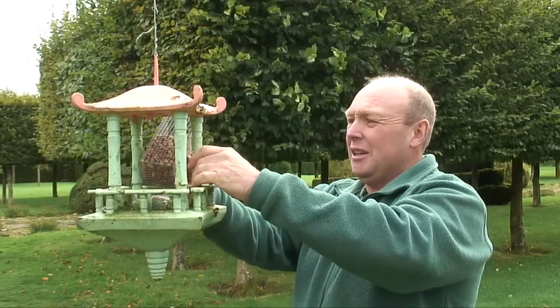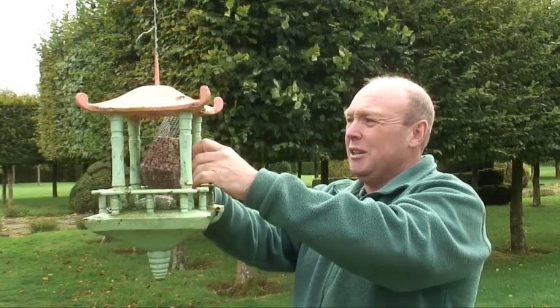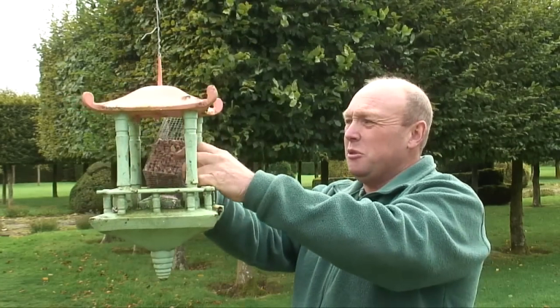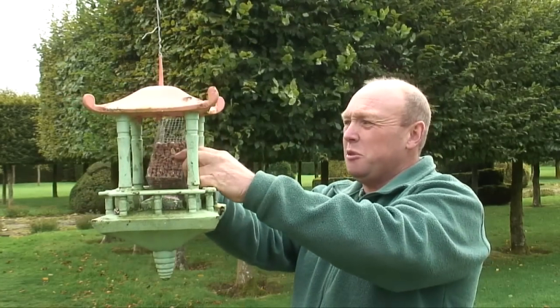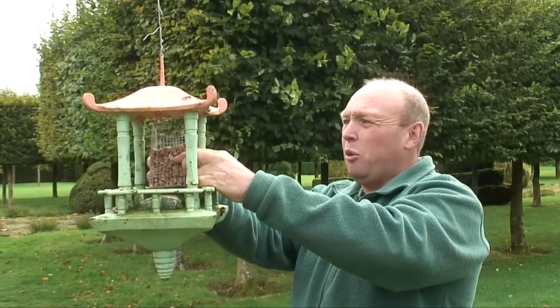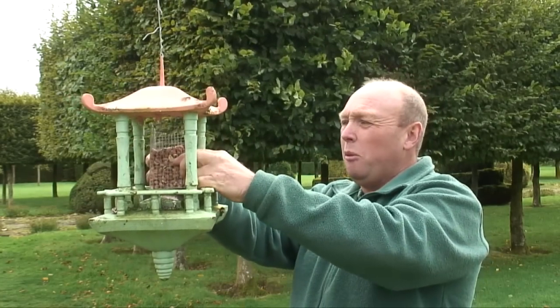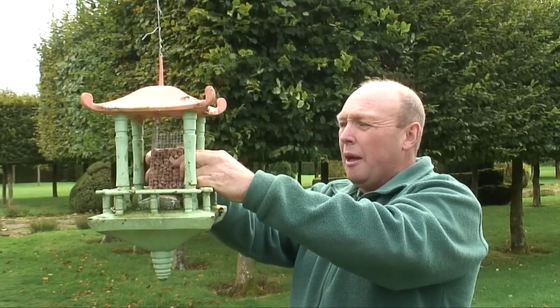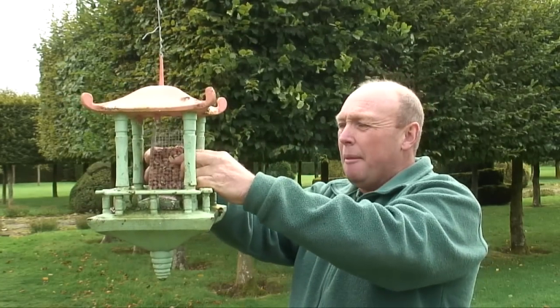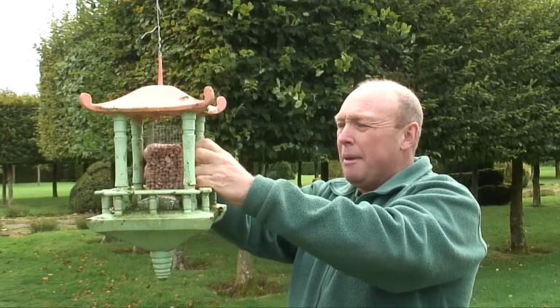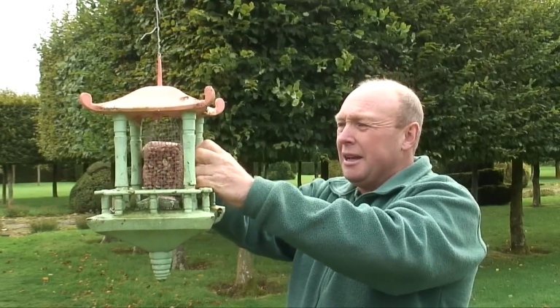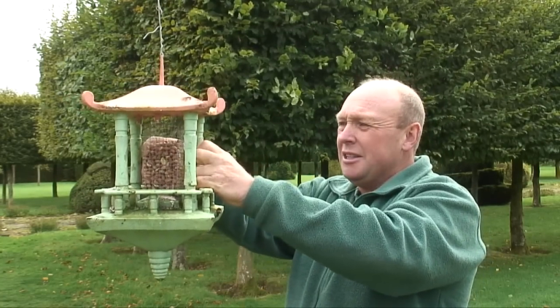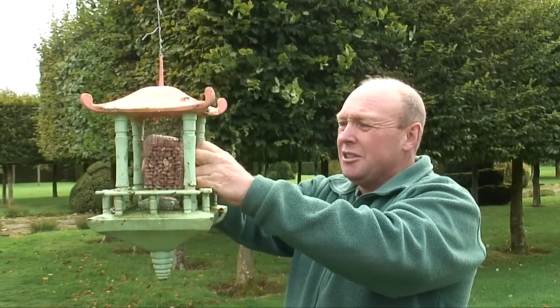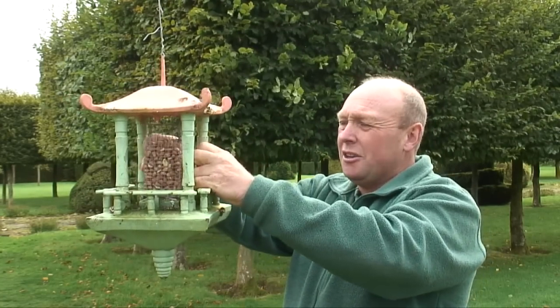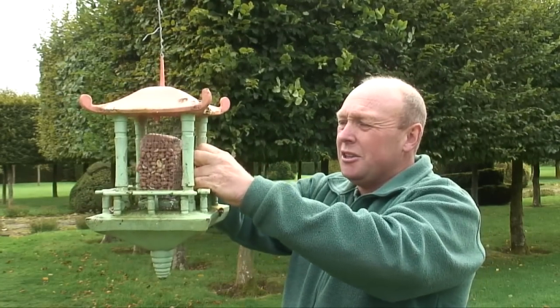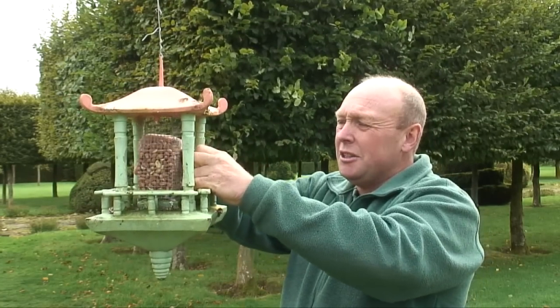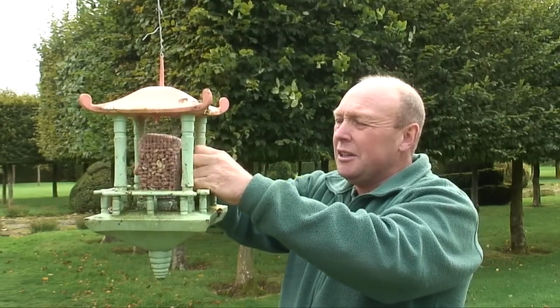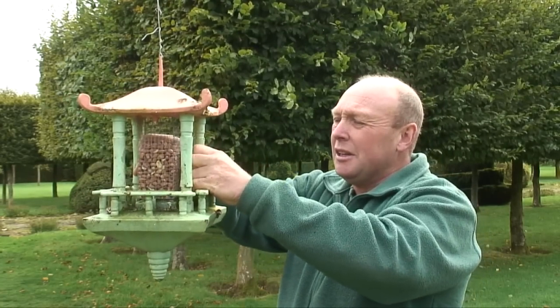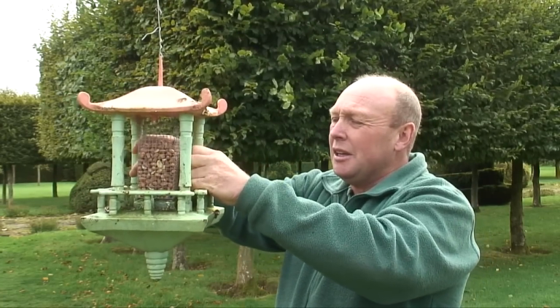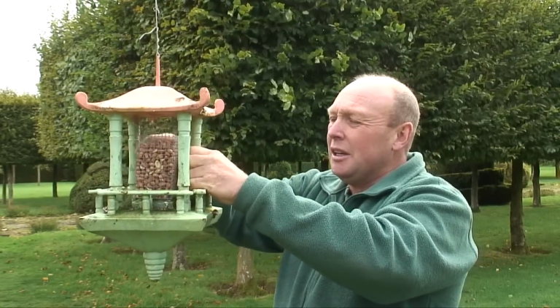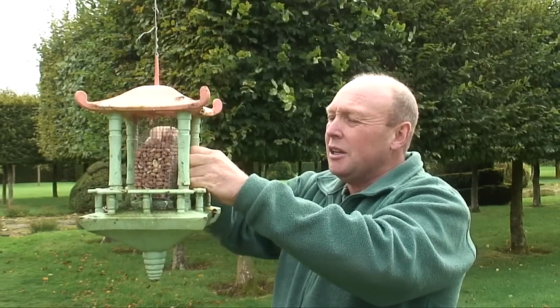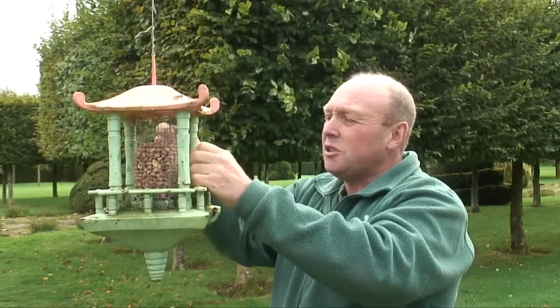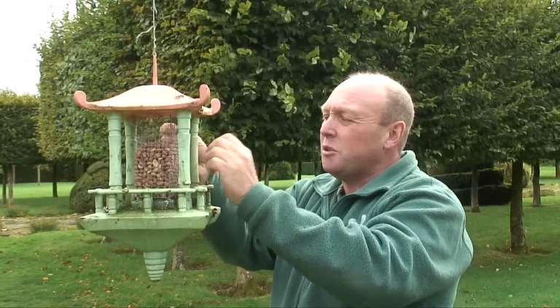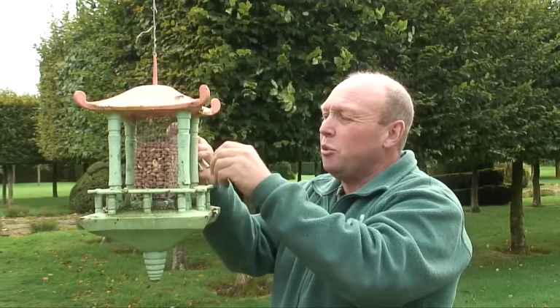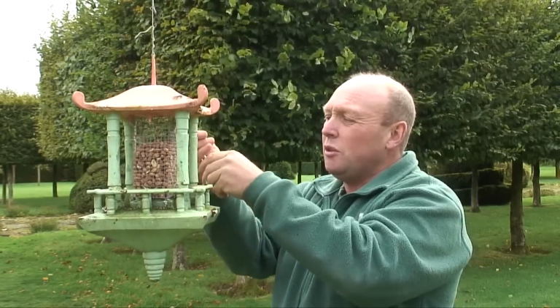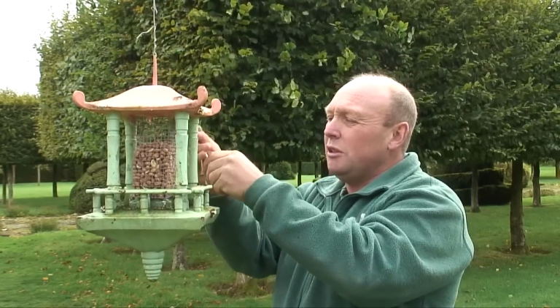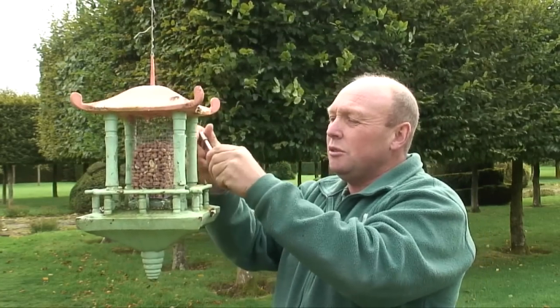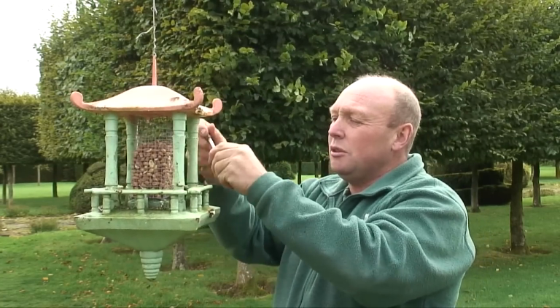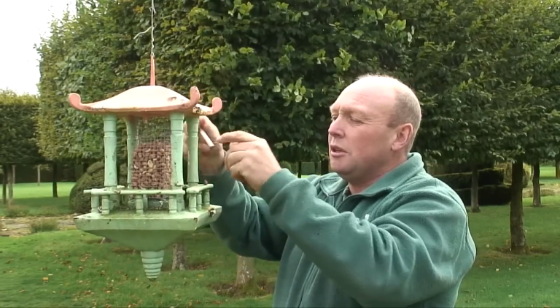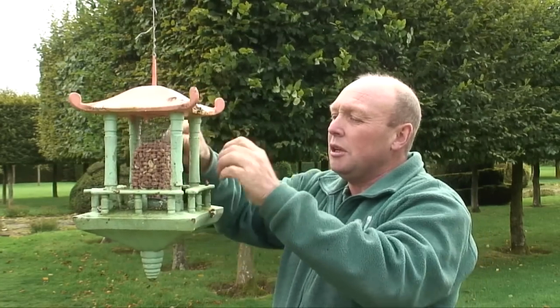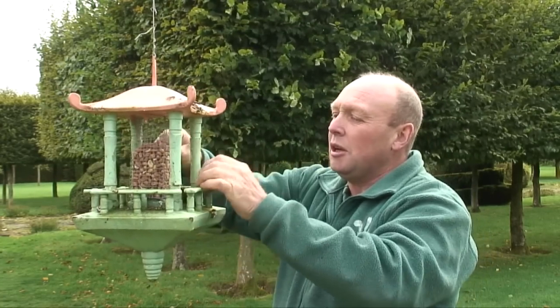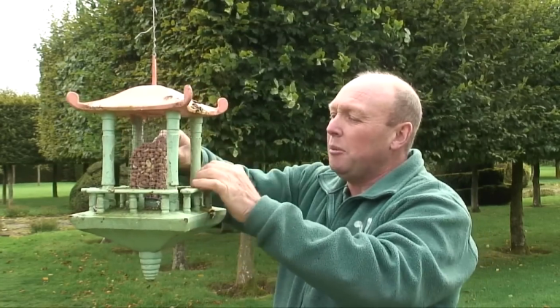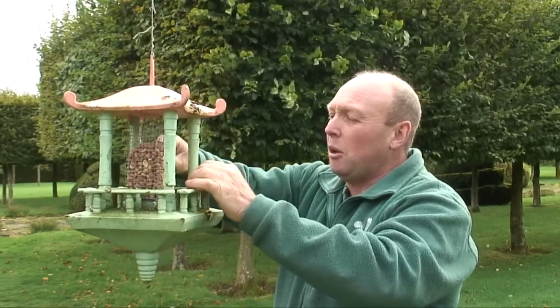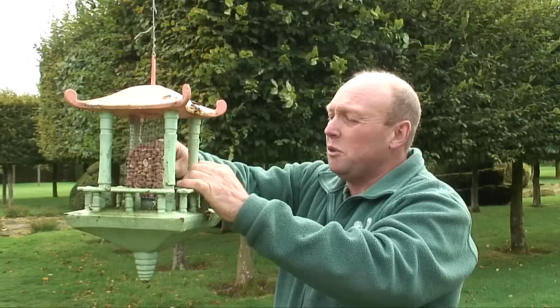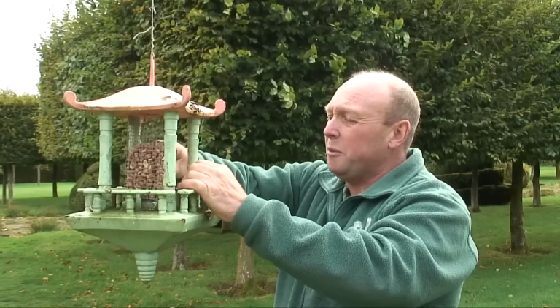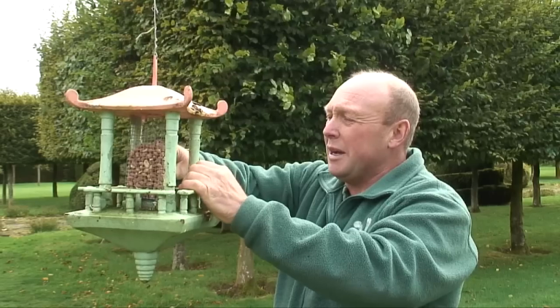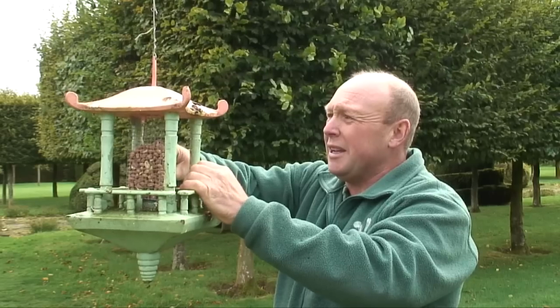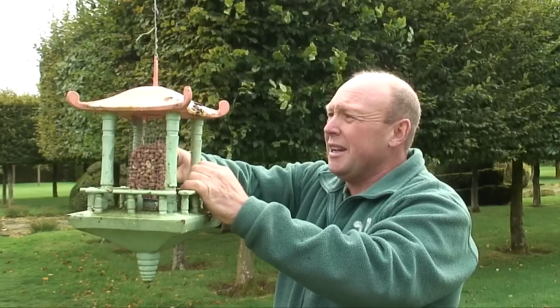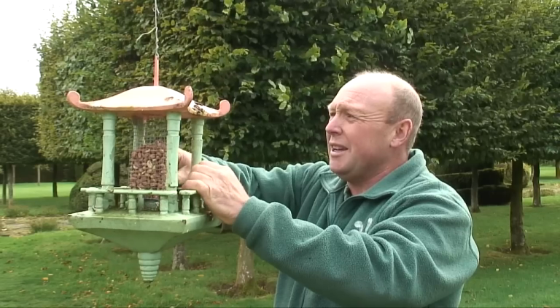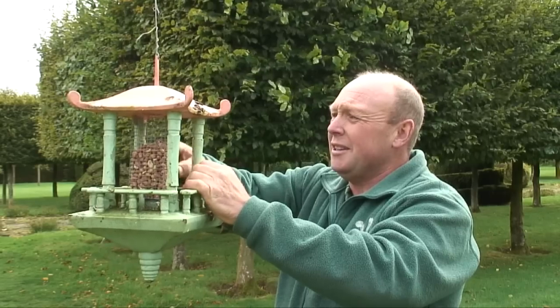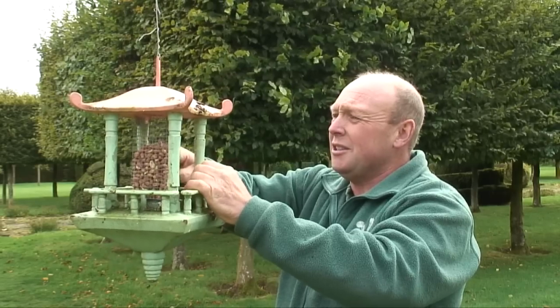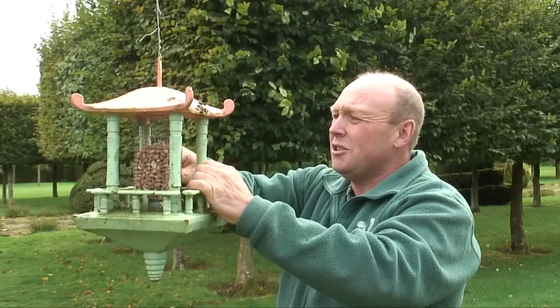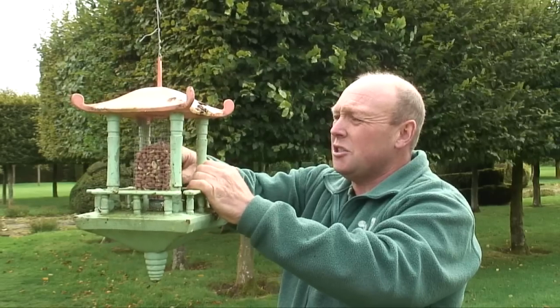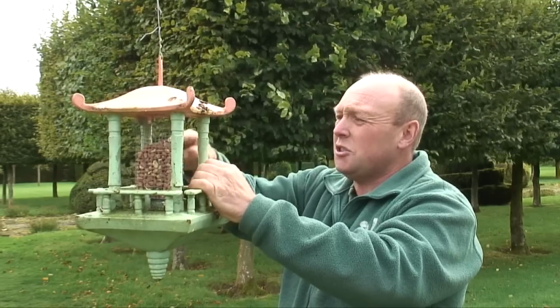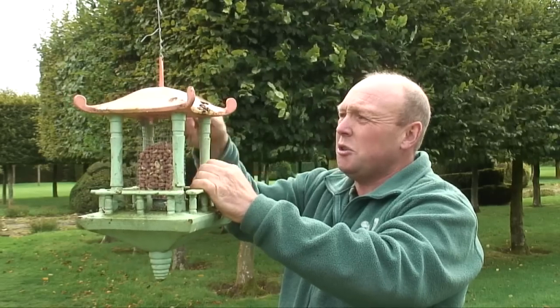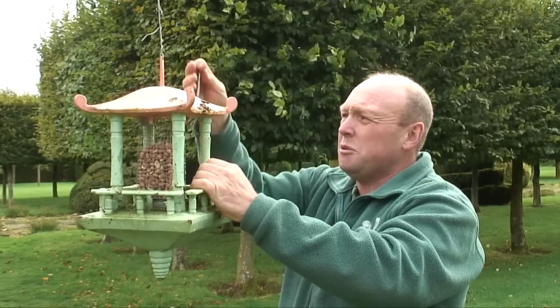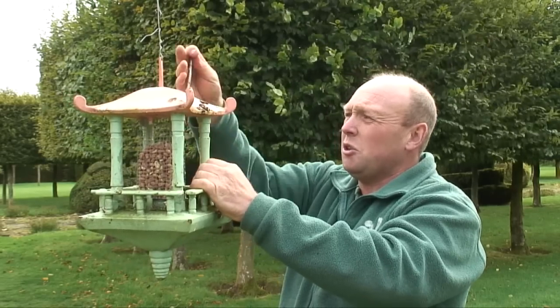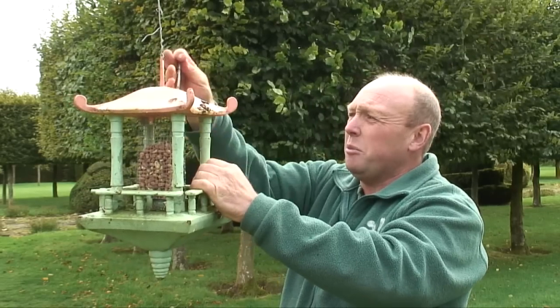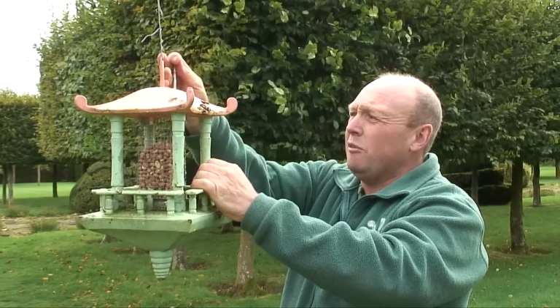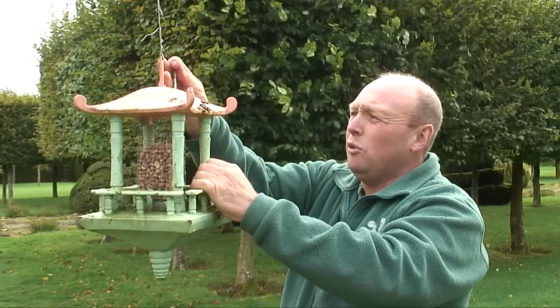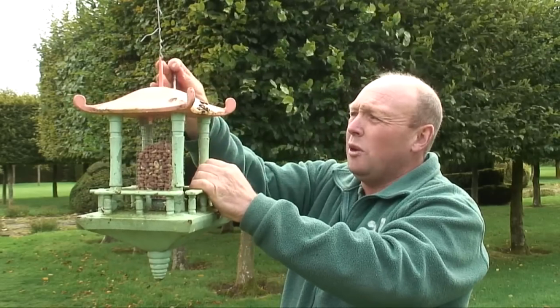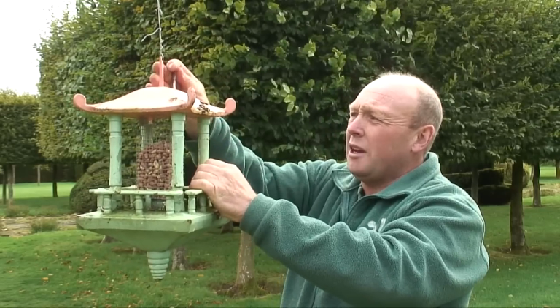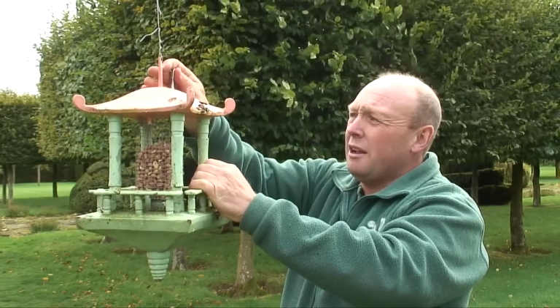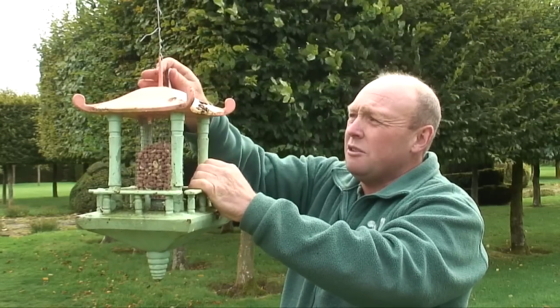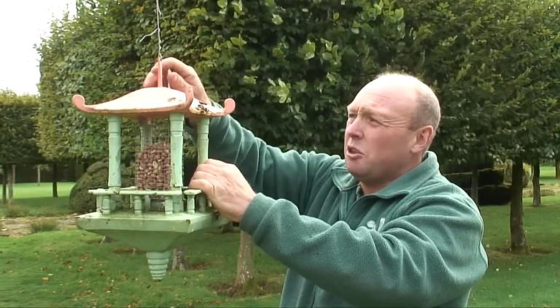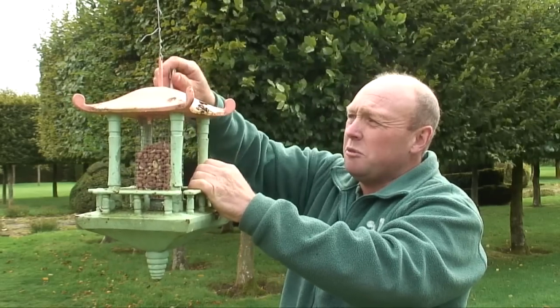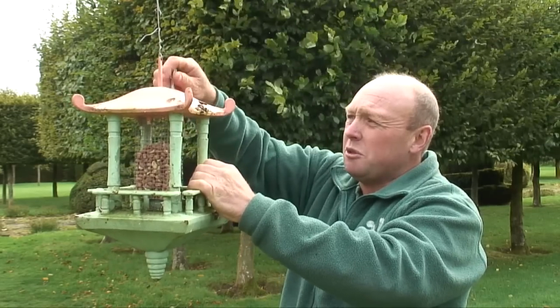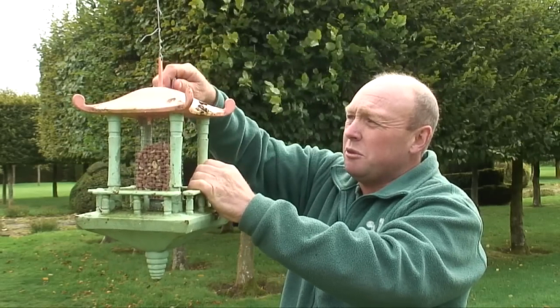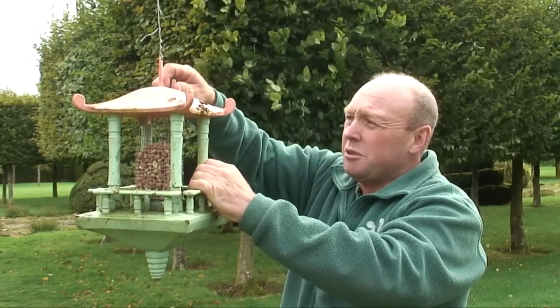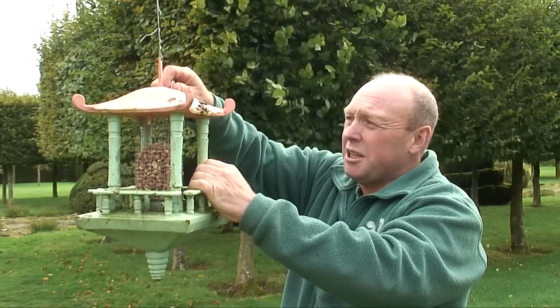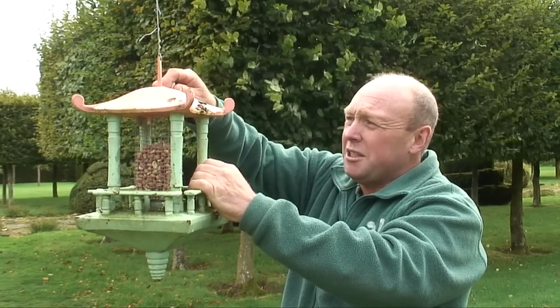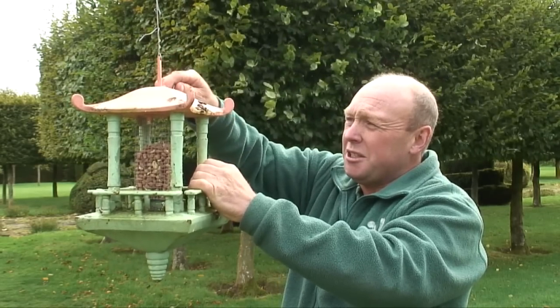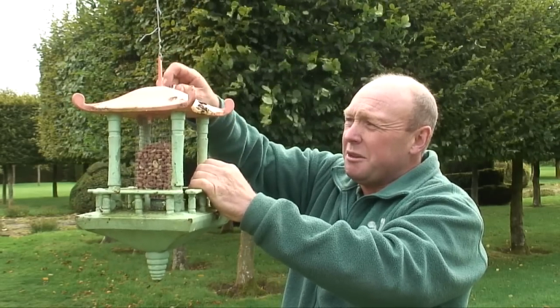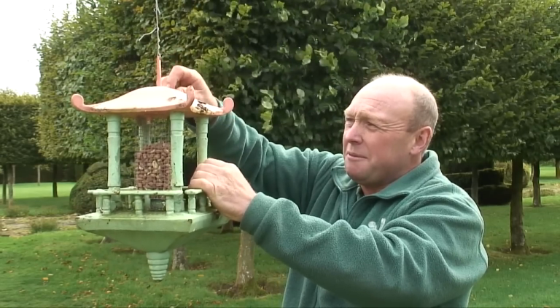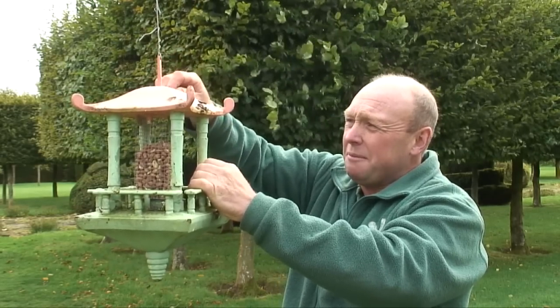Let me just pop that back inside and put the little bolts back in to stop it falling out and stop the squirrels getting to it.